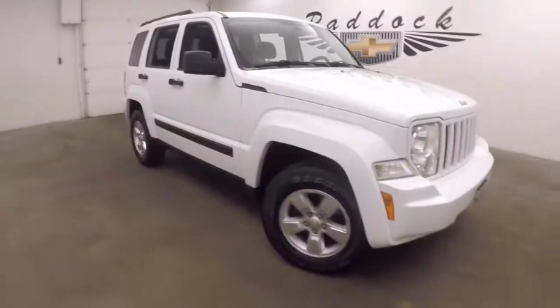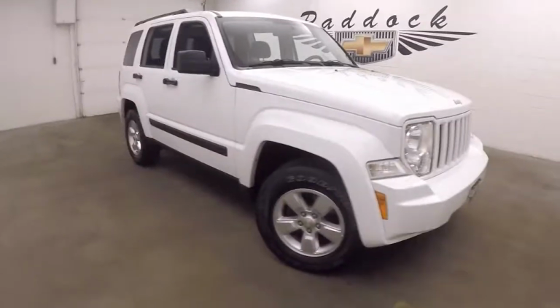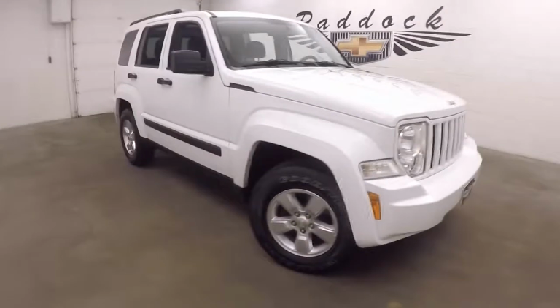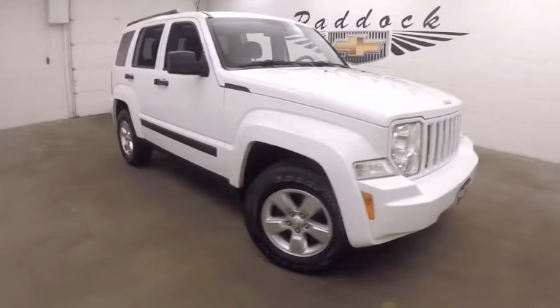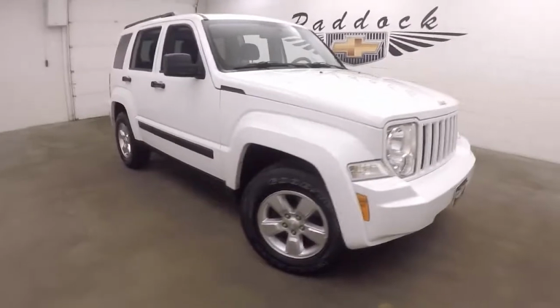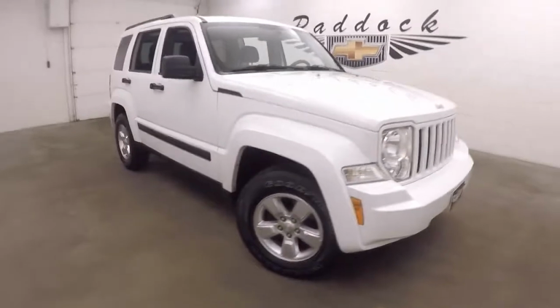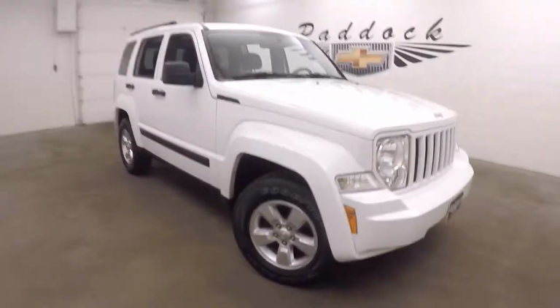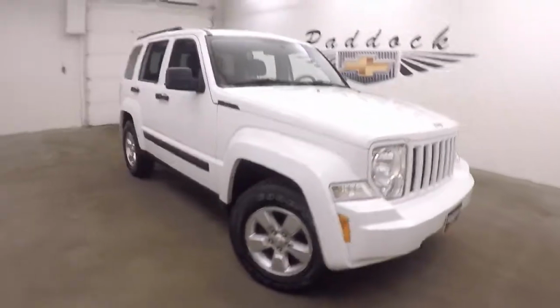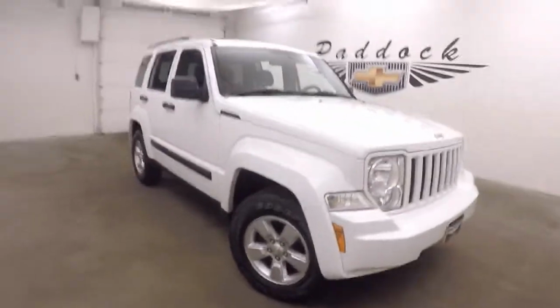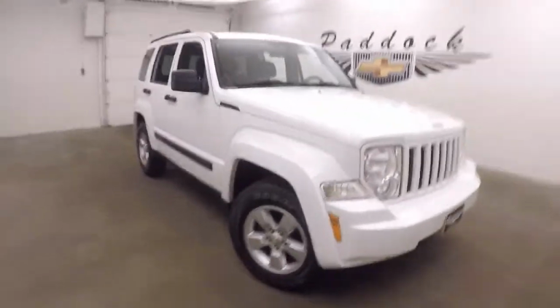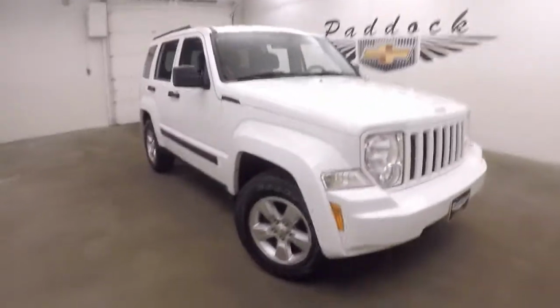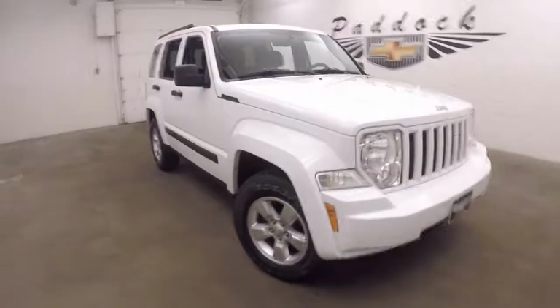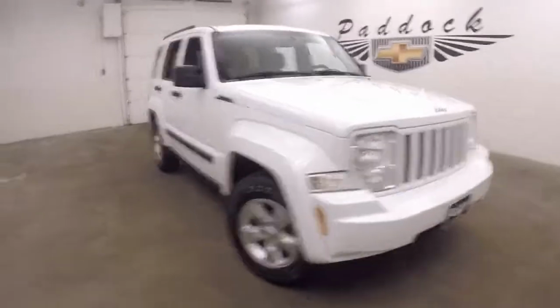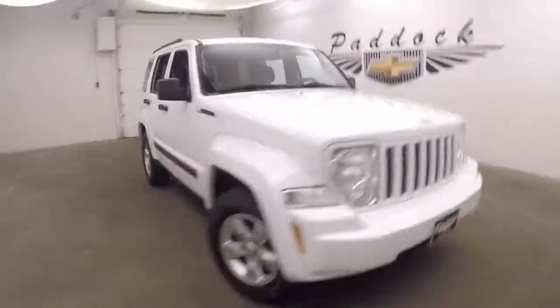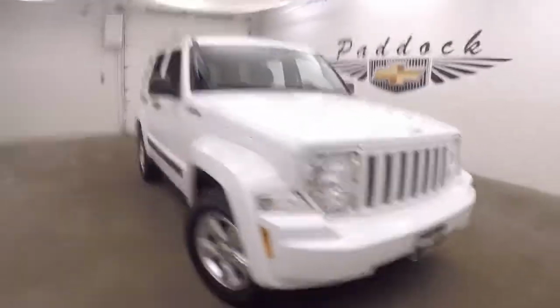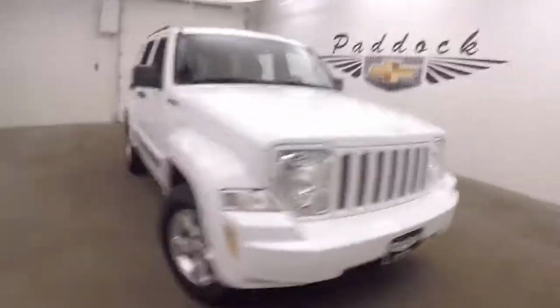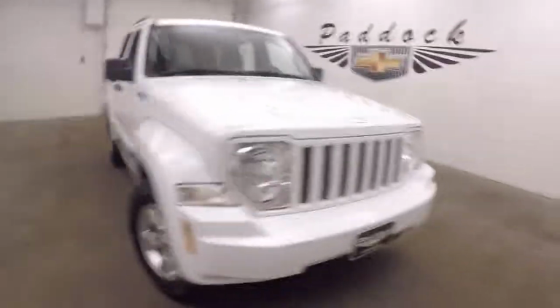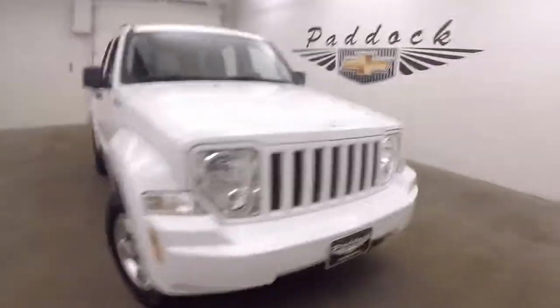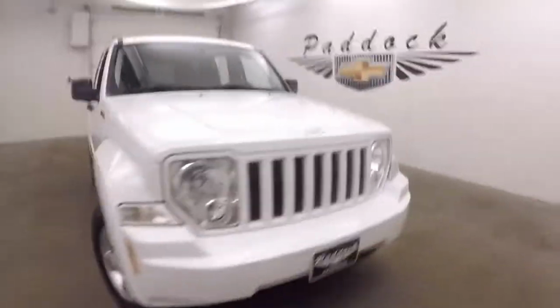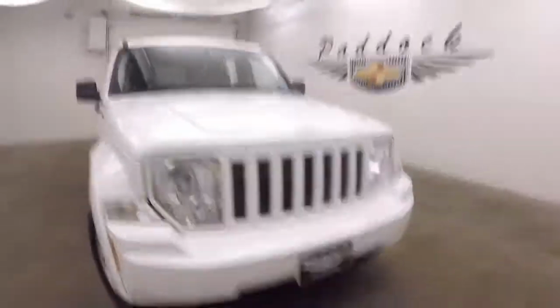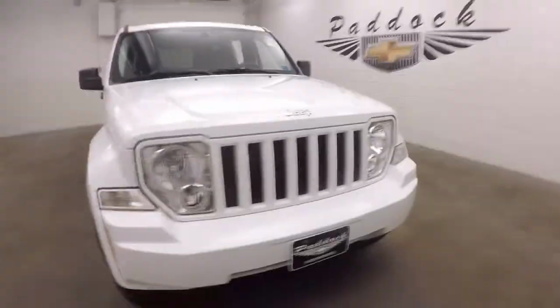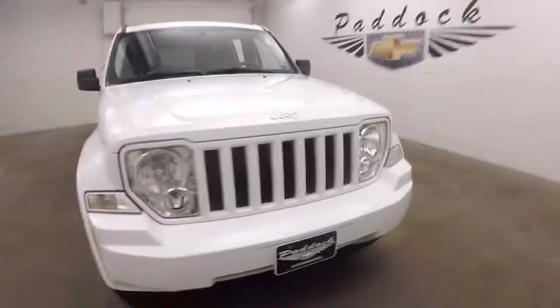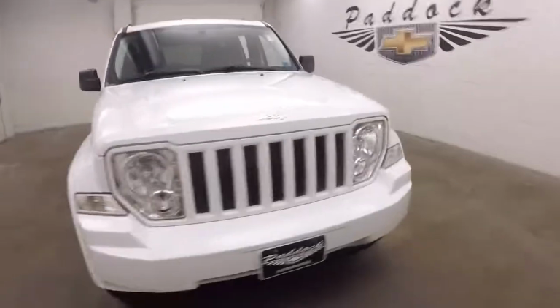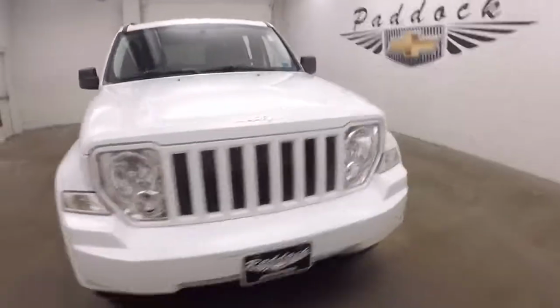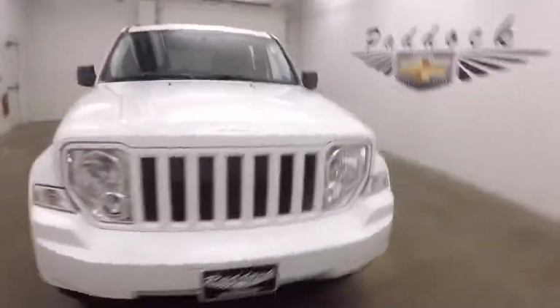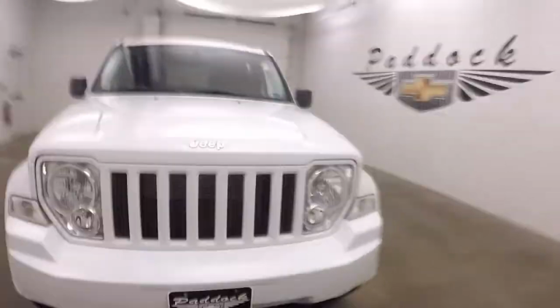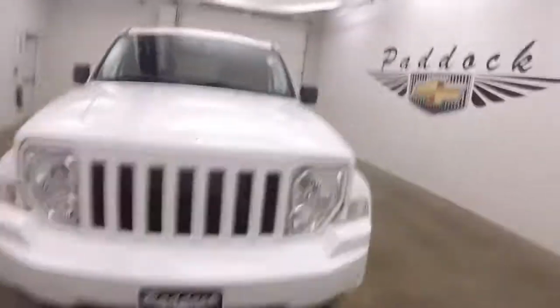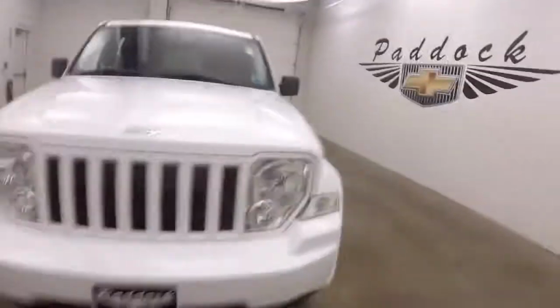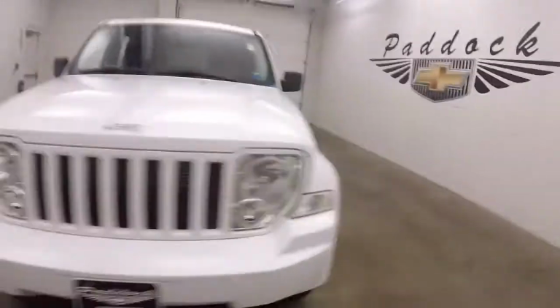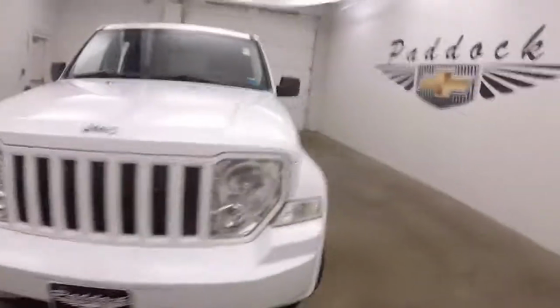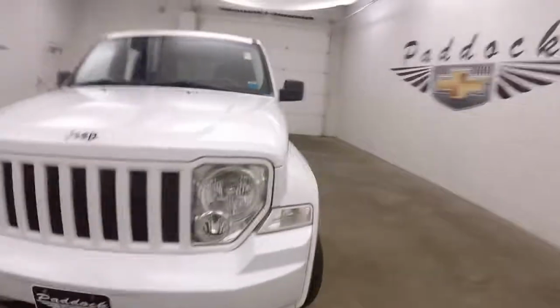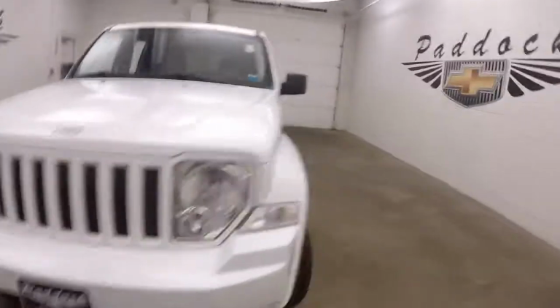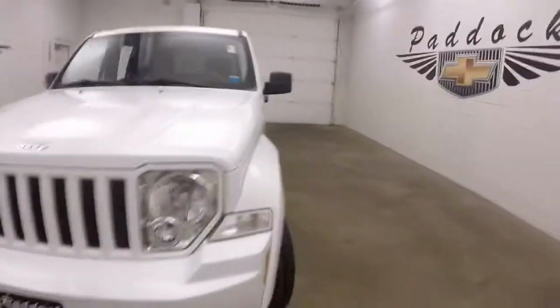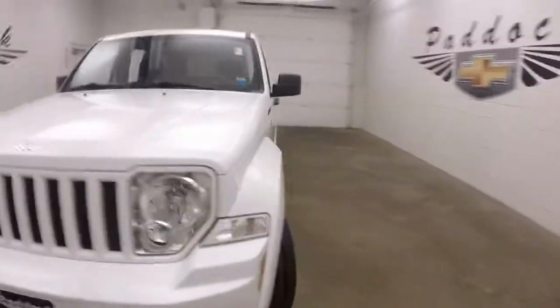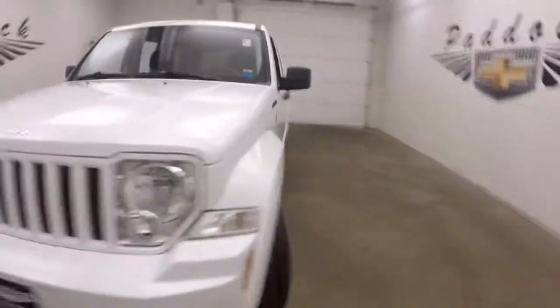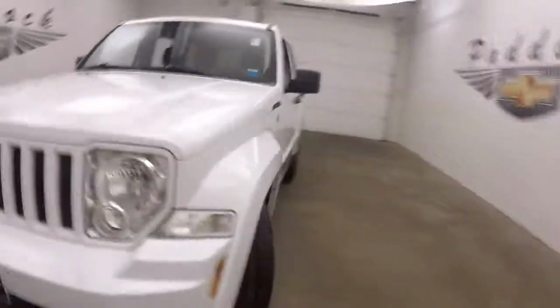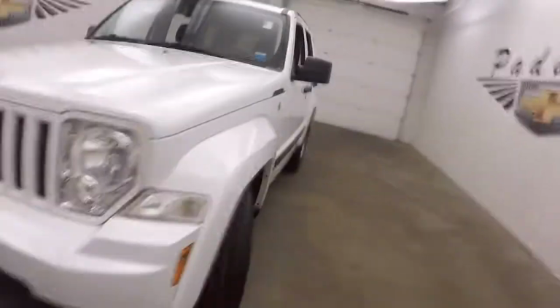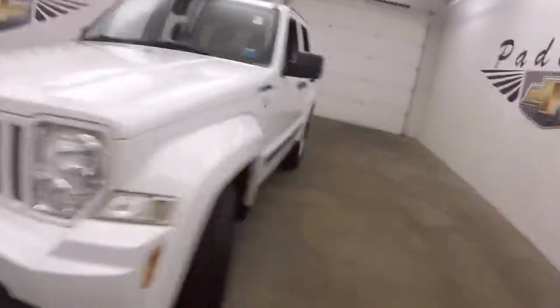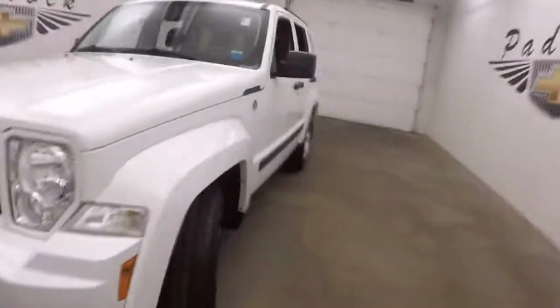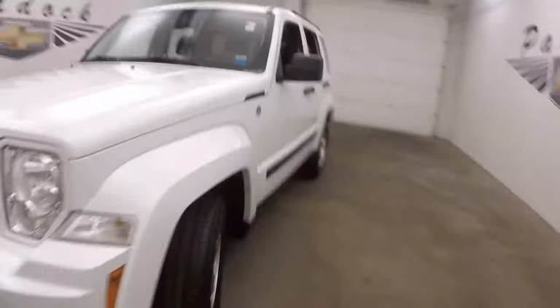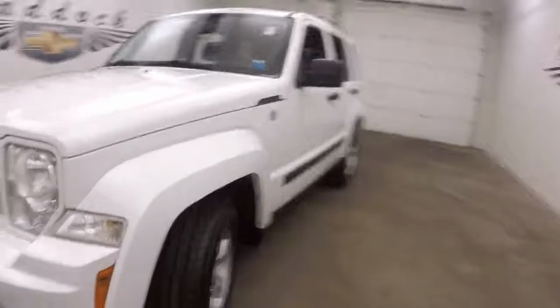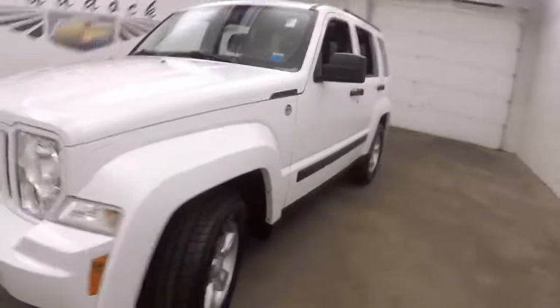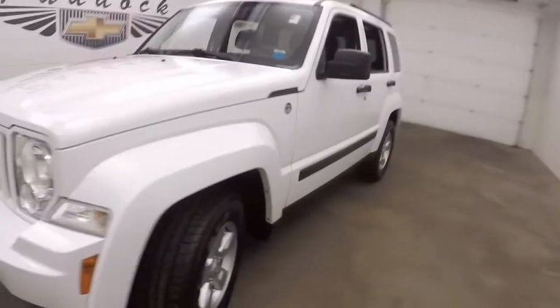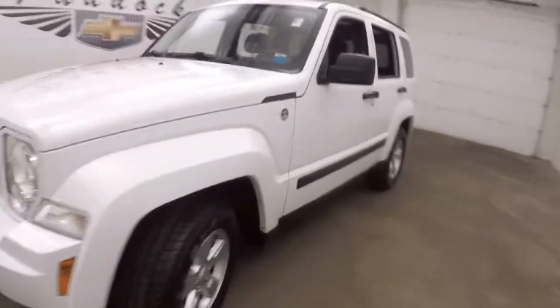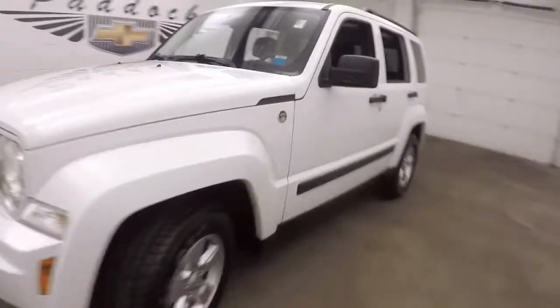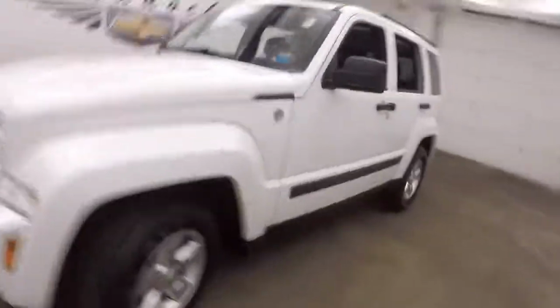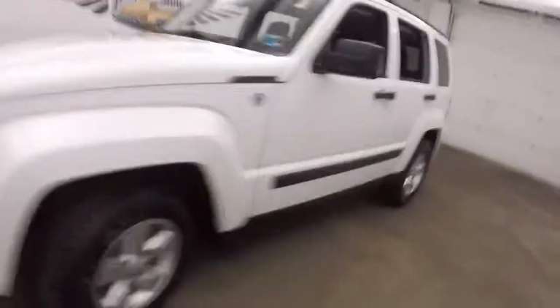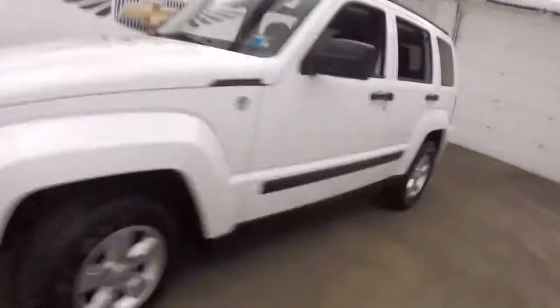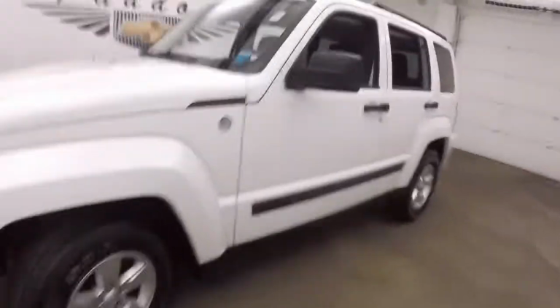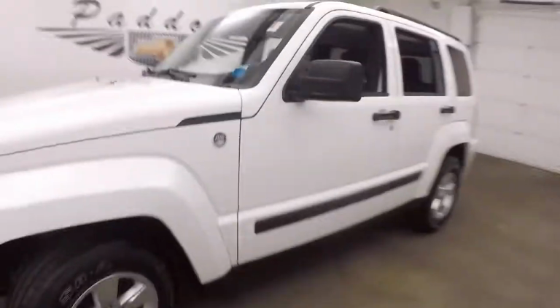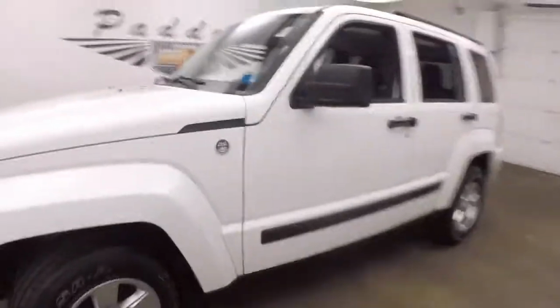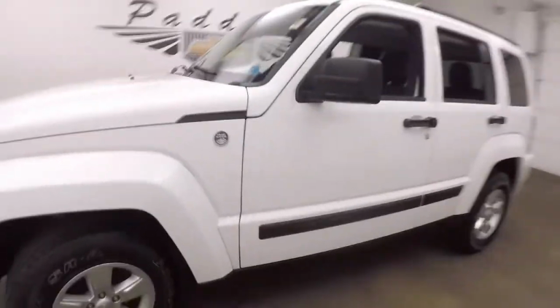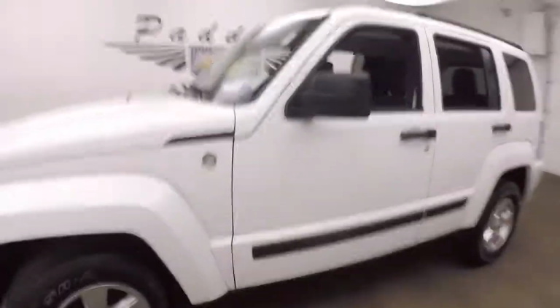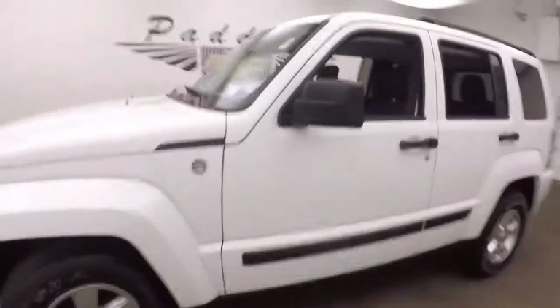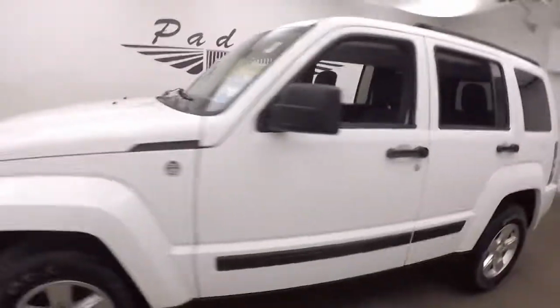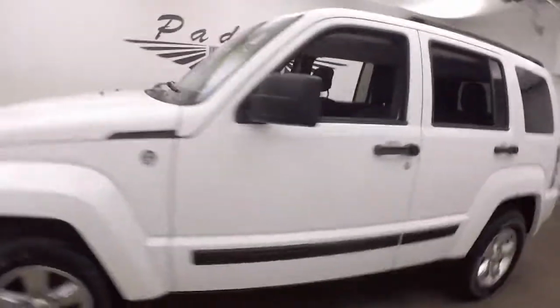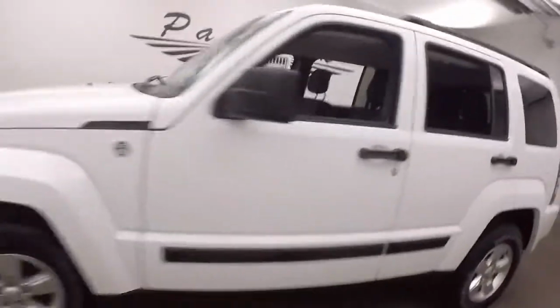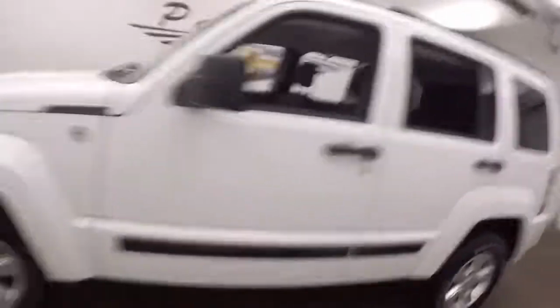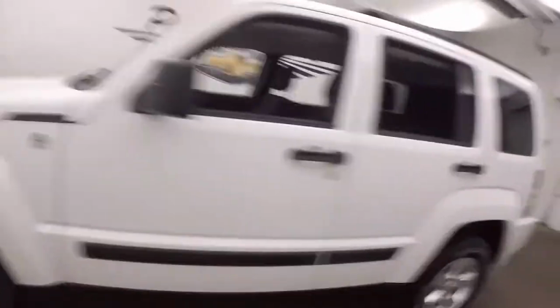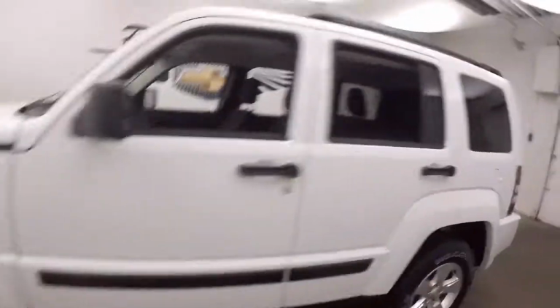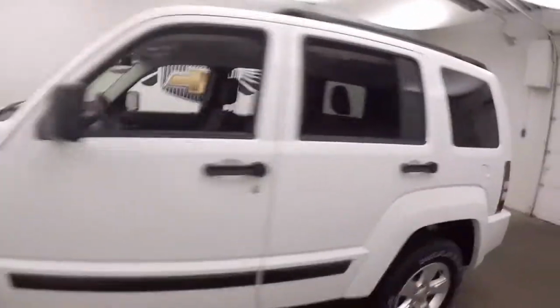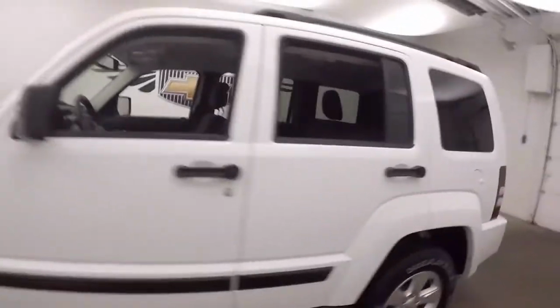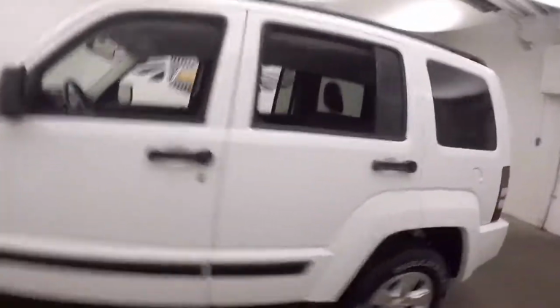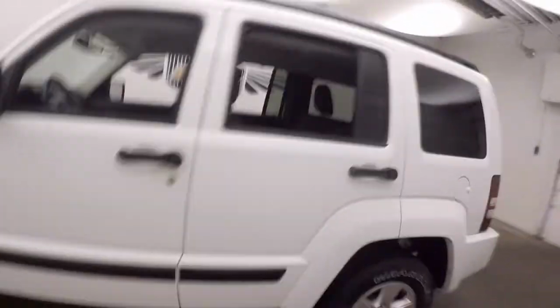It's a 2012 Jeep Liberty. Nice bright white paint, nice alloy wheels, and the tires are in decent shape.